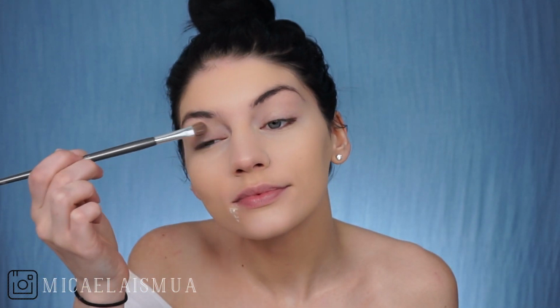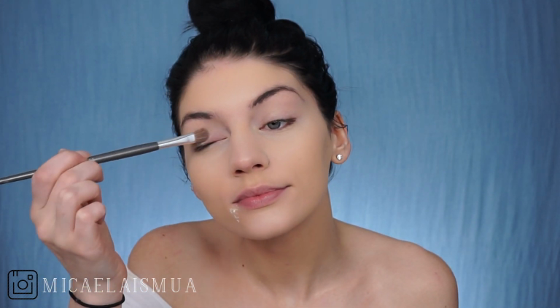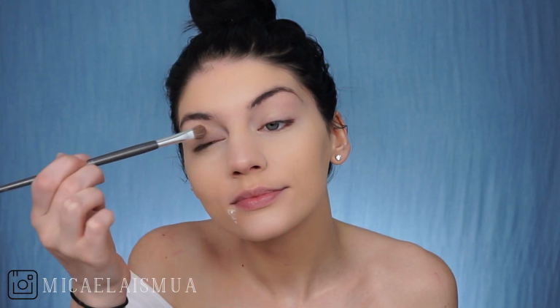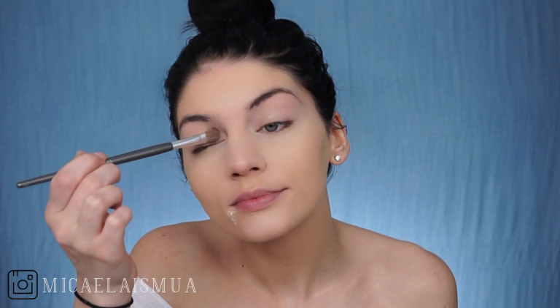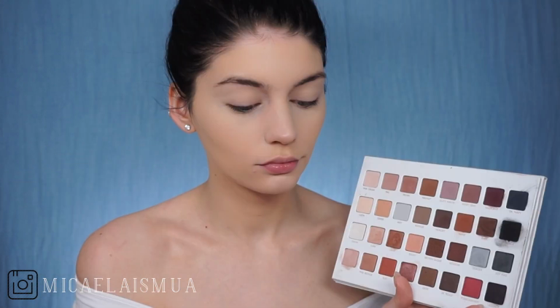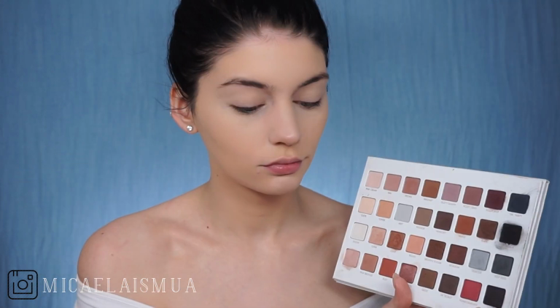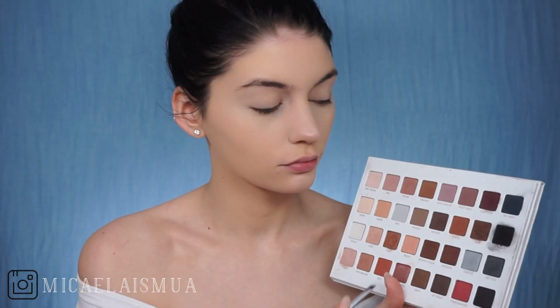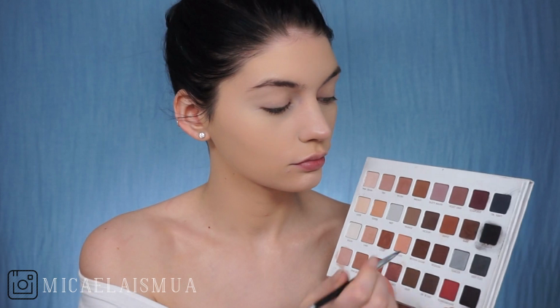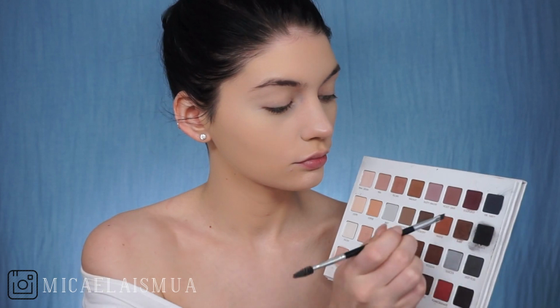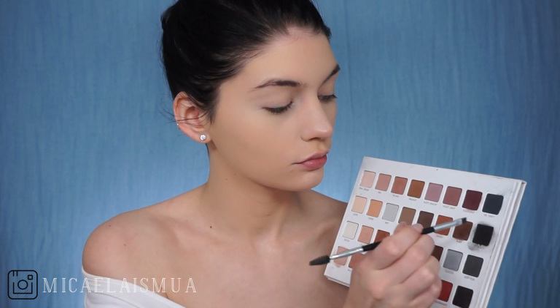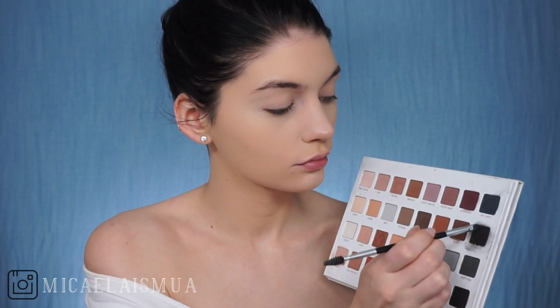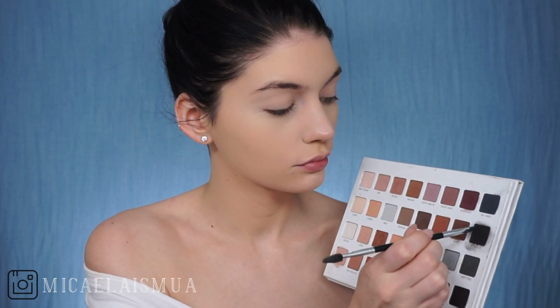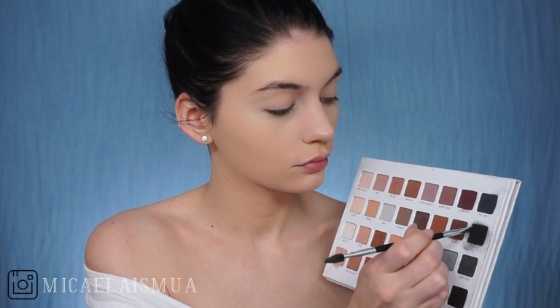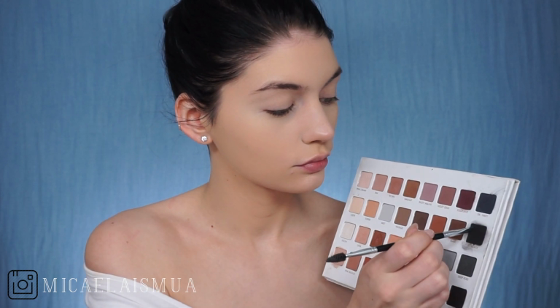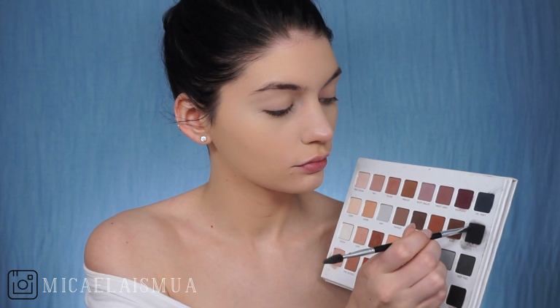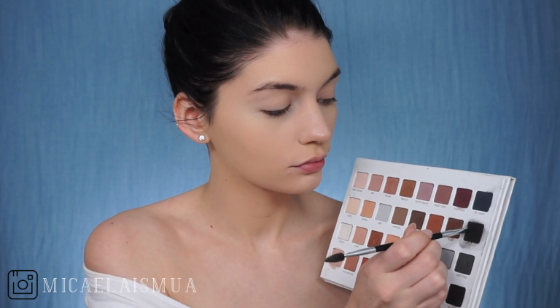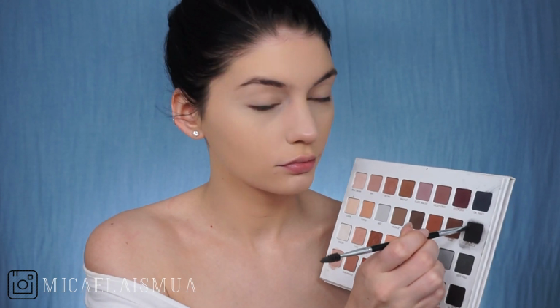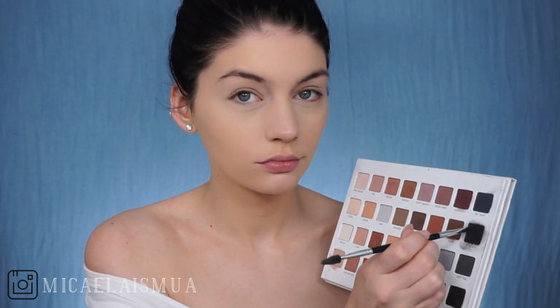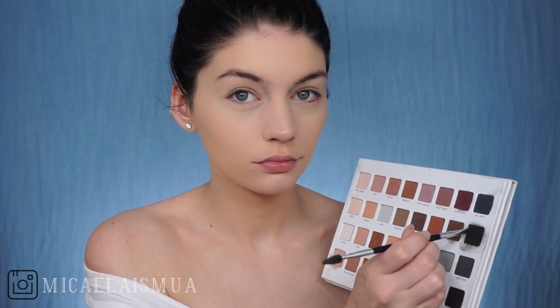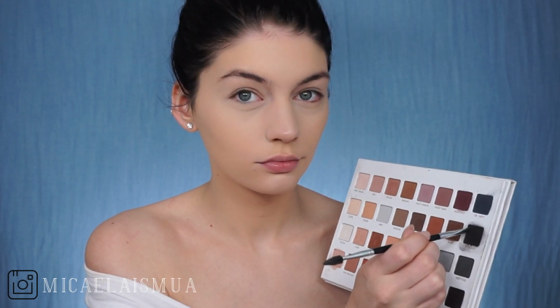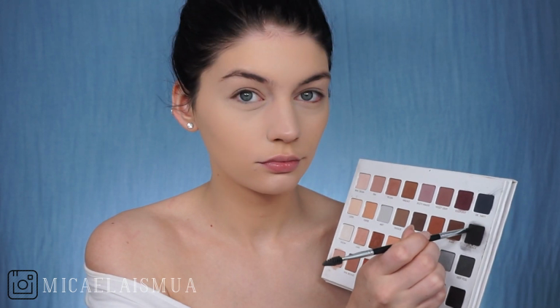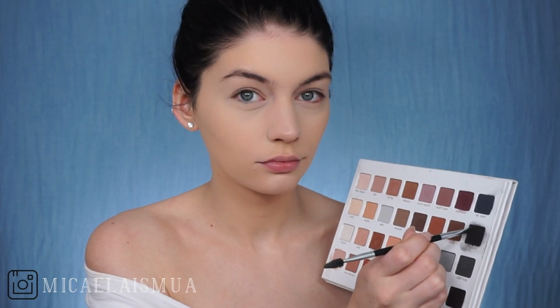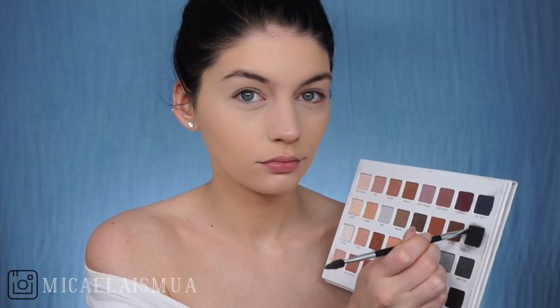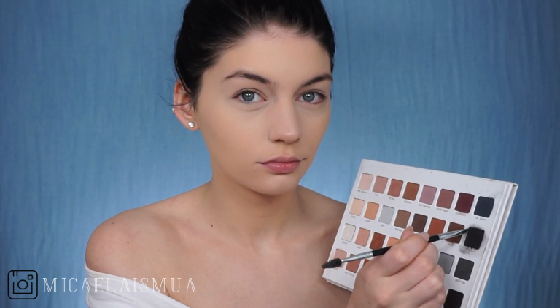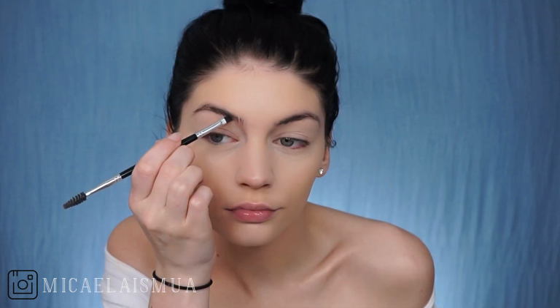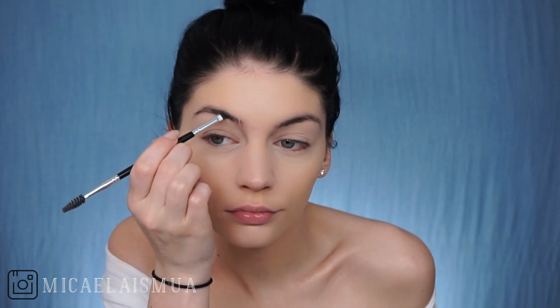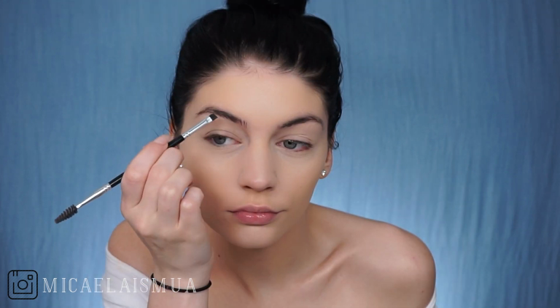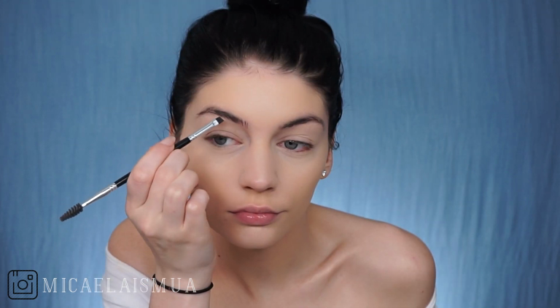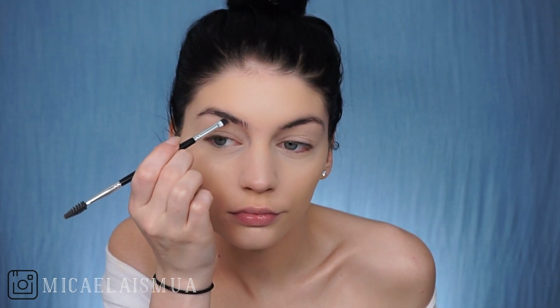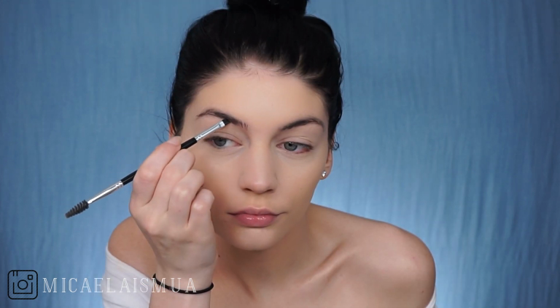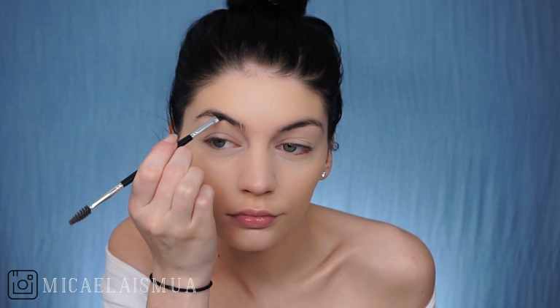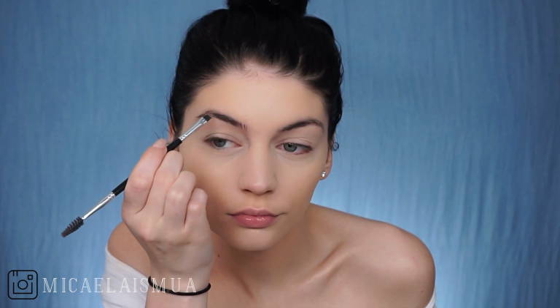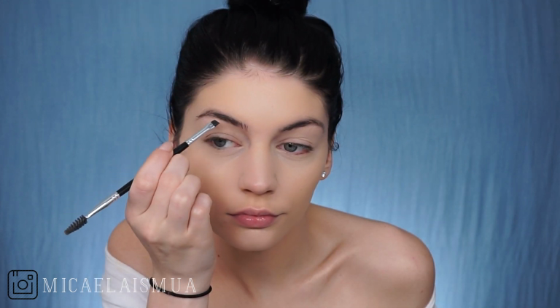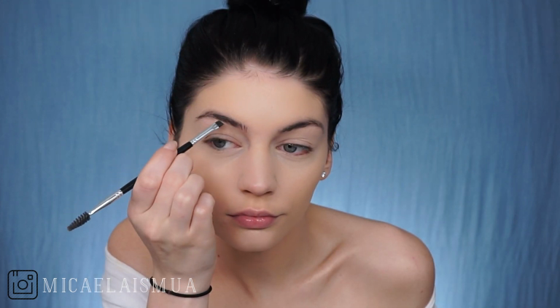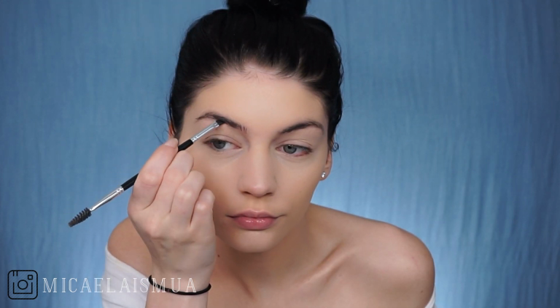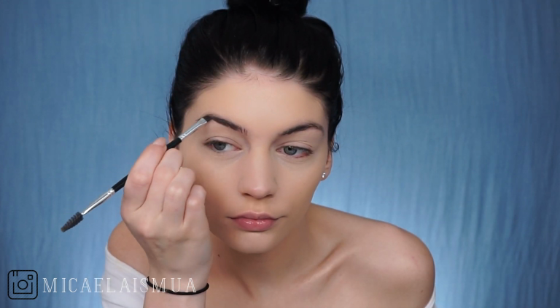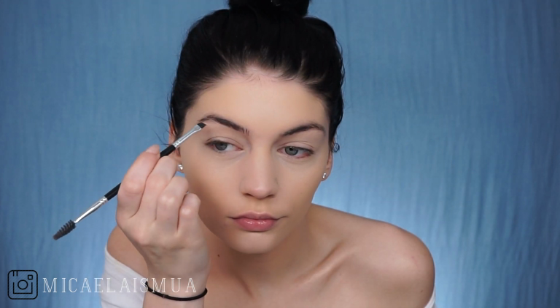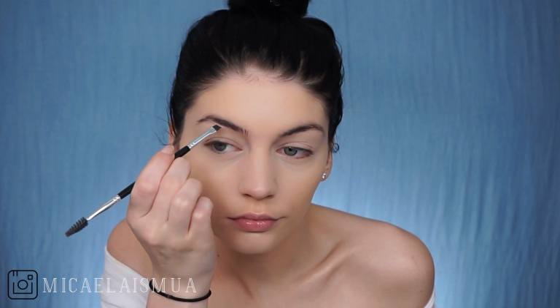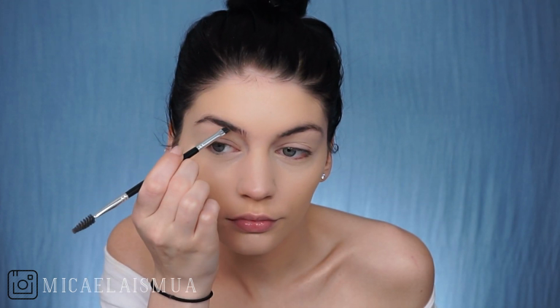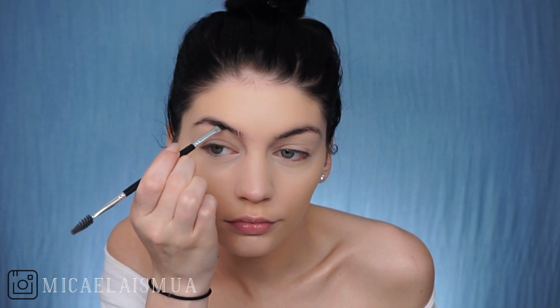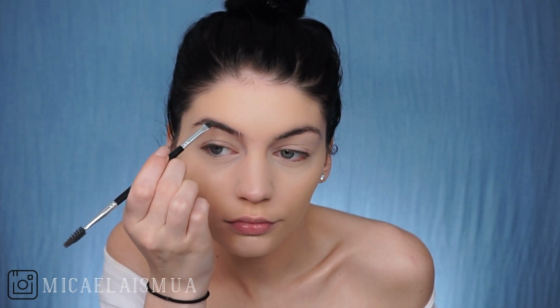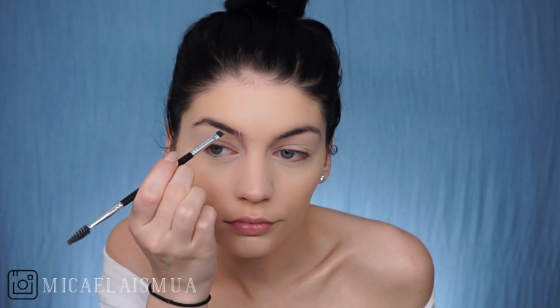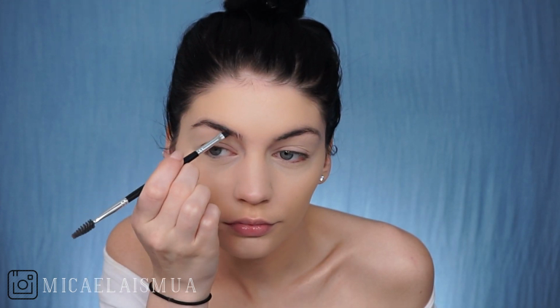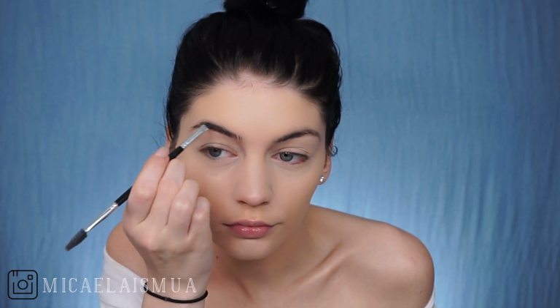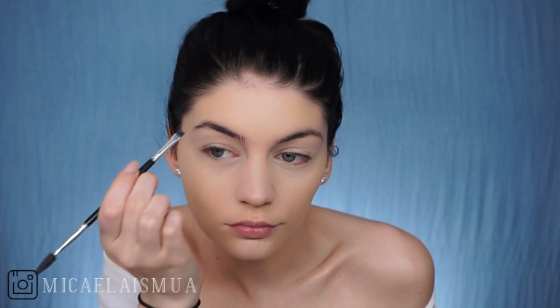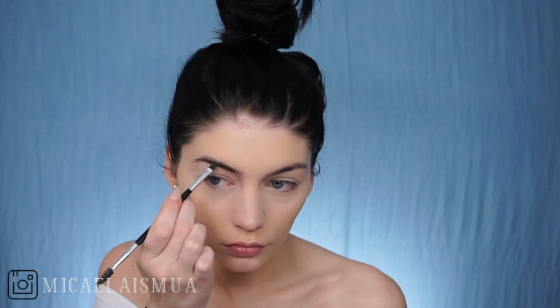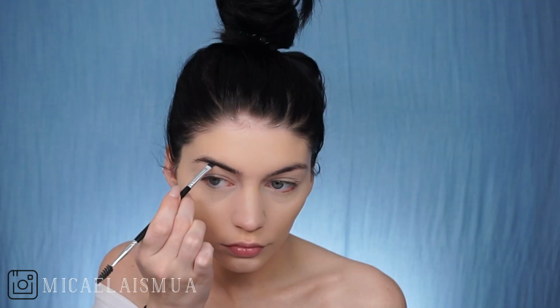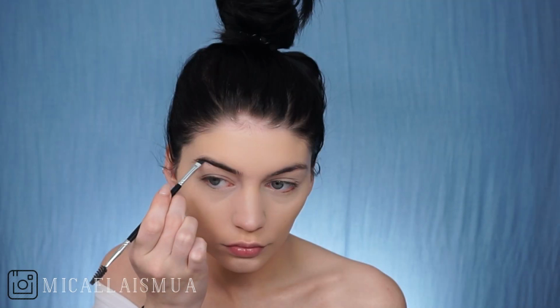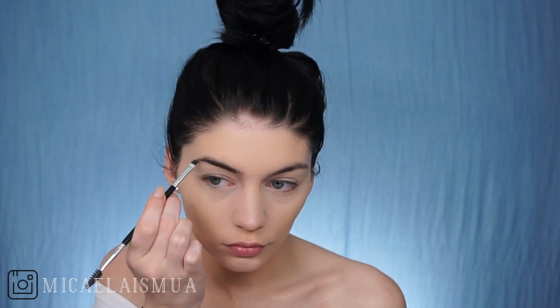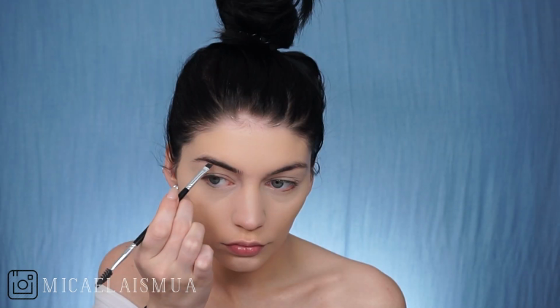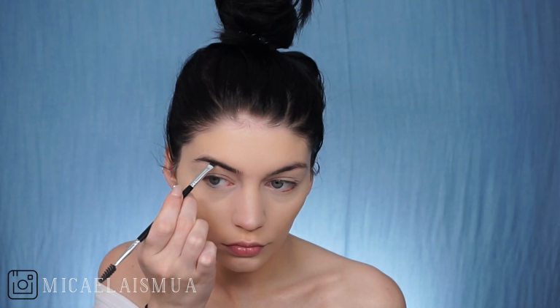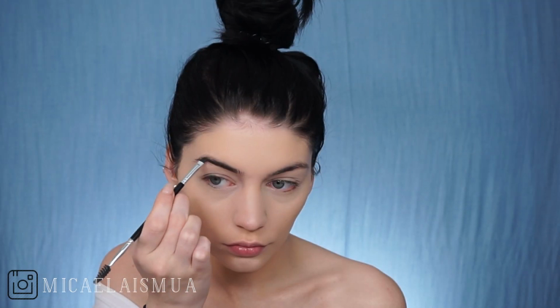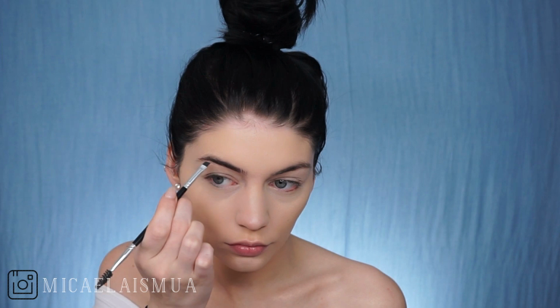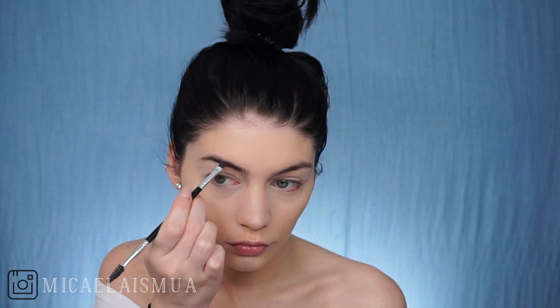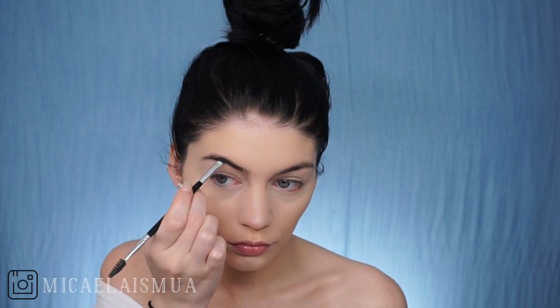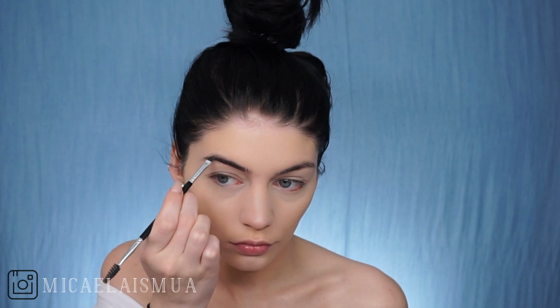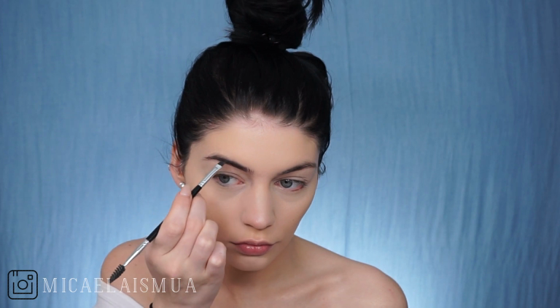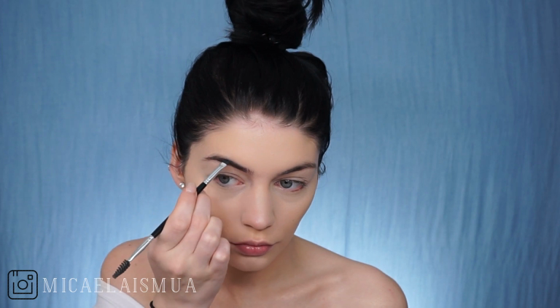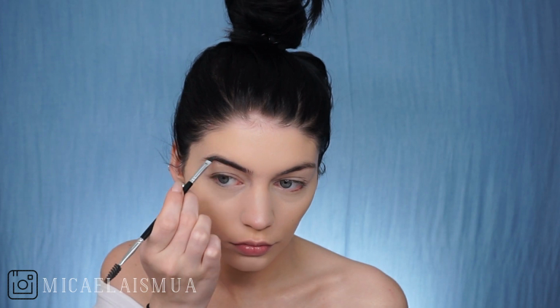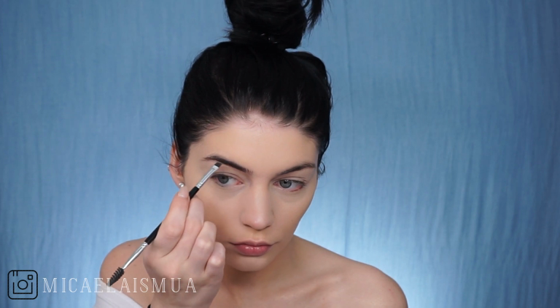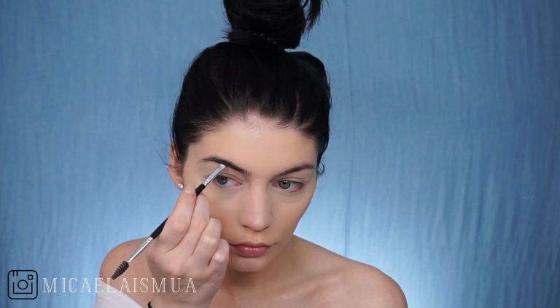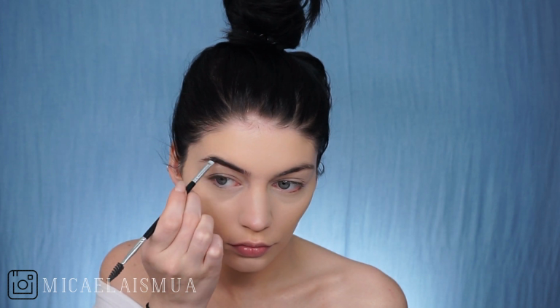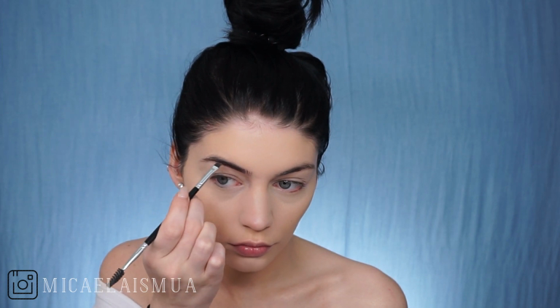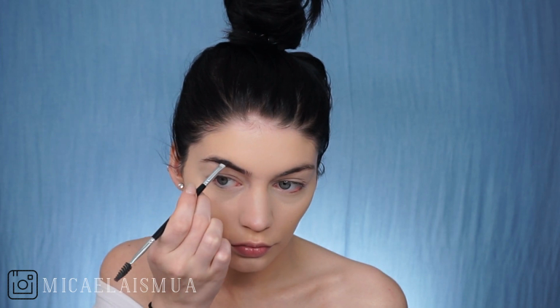Now I'm just going to do my brows and I'm using just a black shadow because I don't have any black brow products as I've said before, but that works just fine.